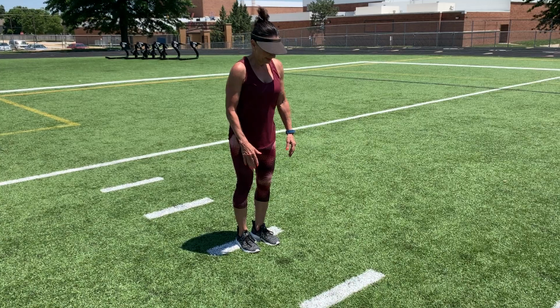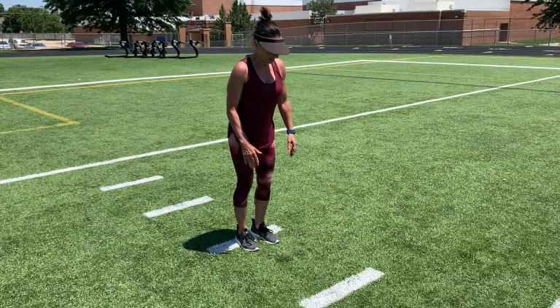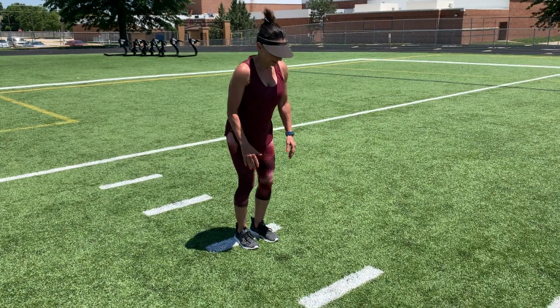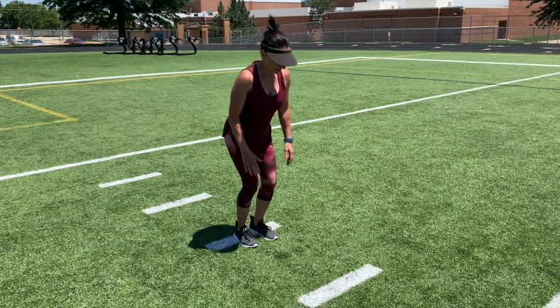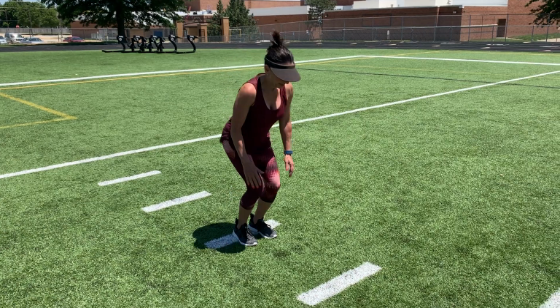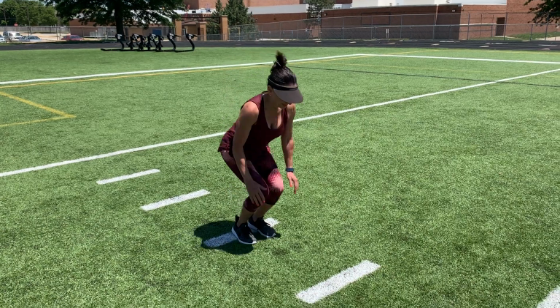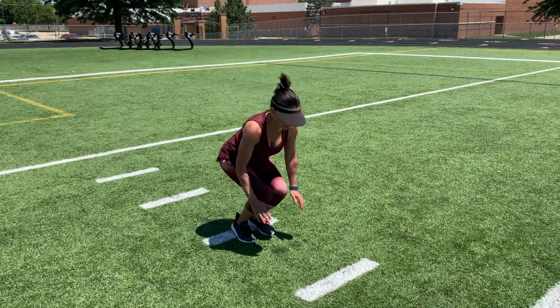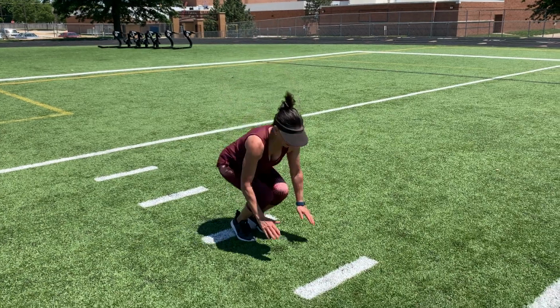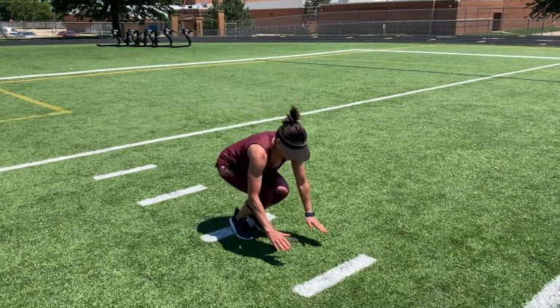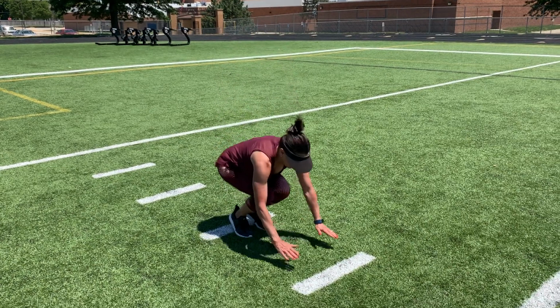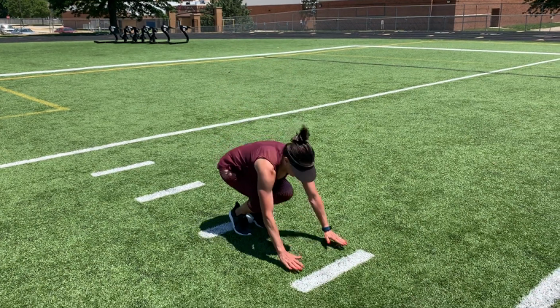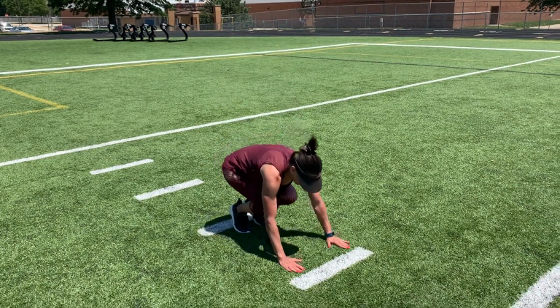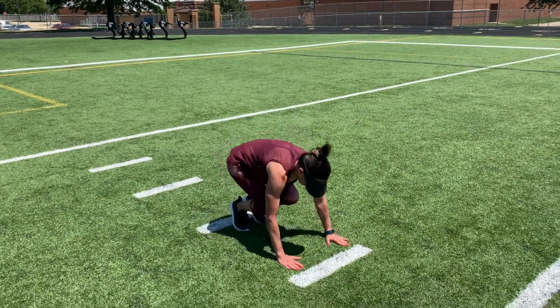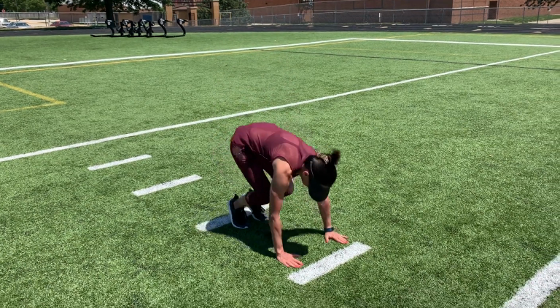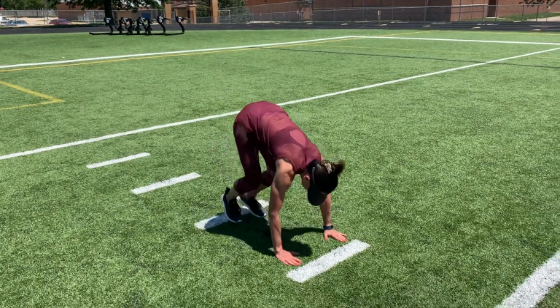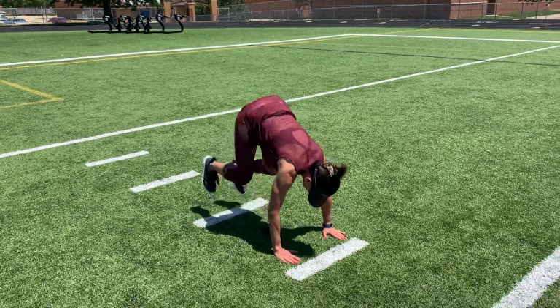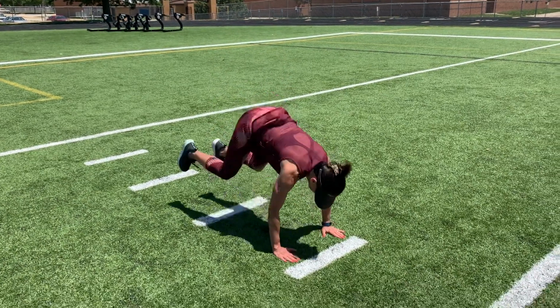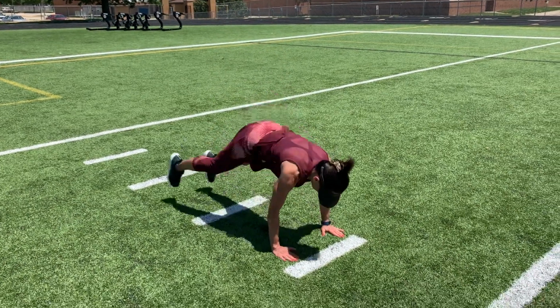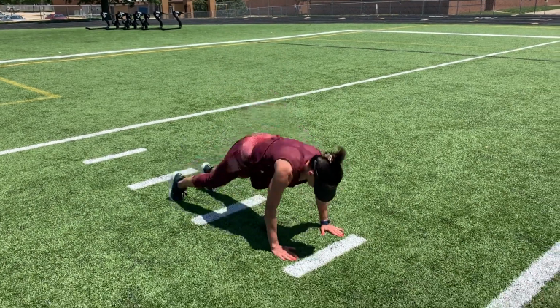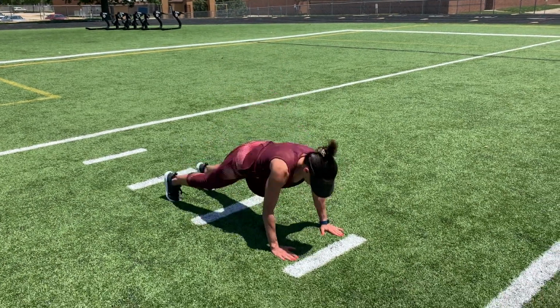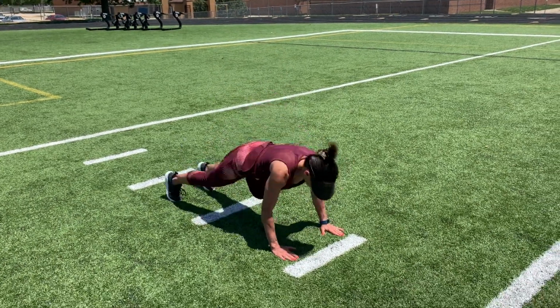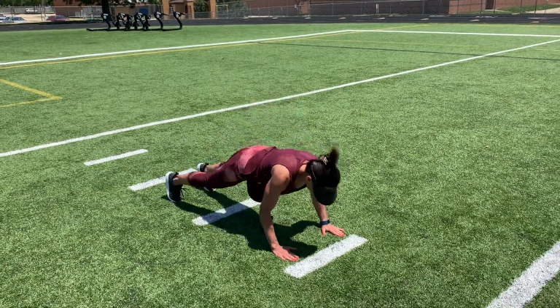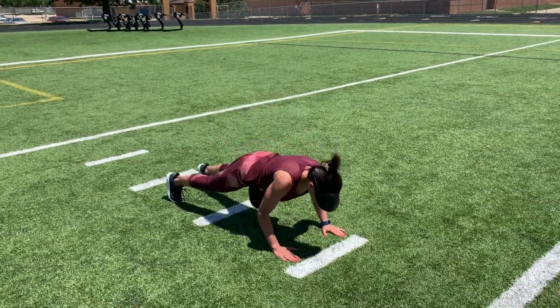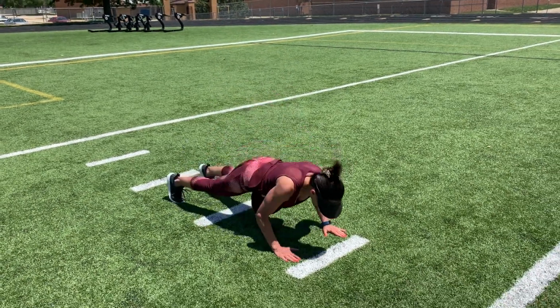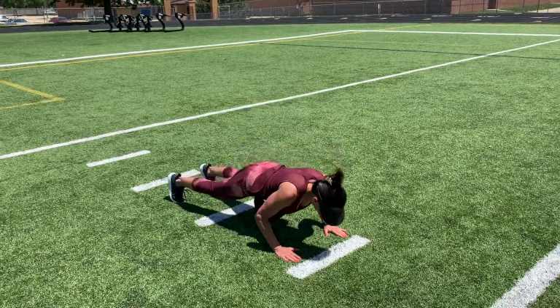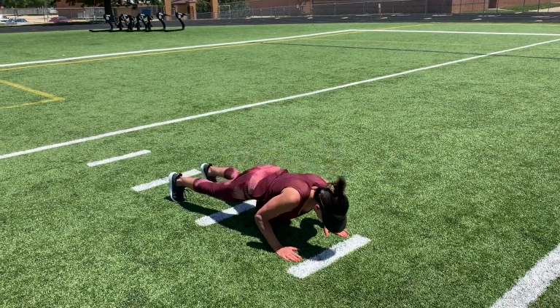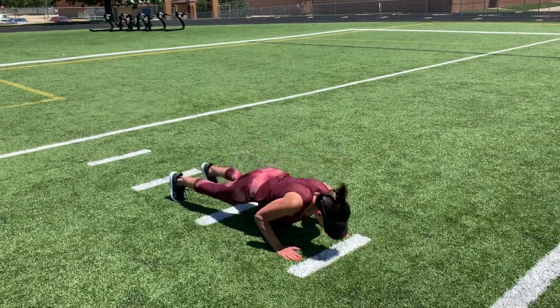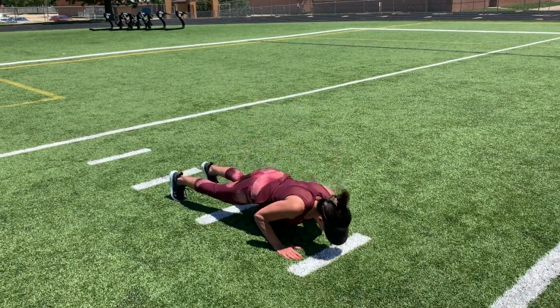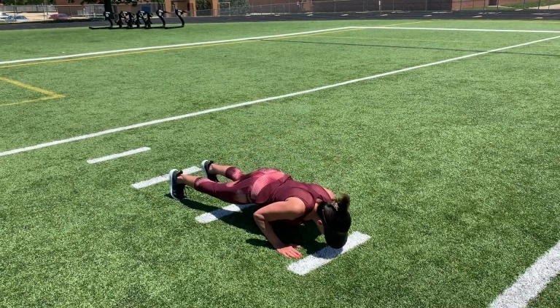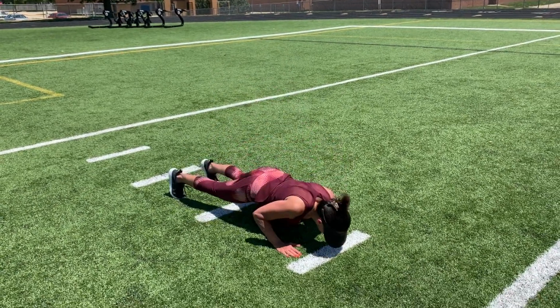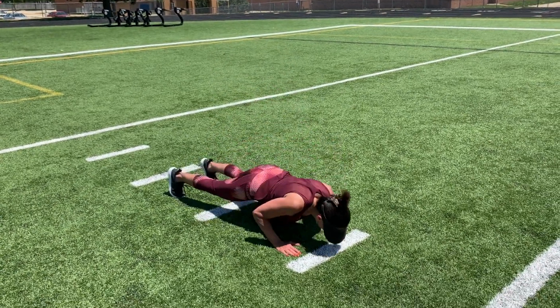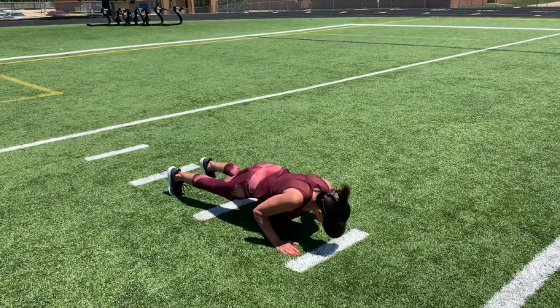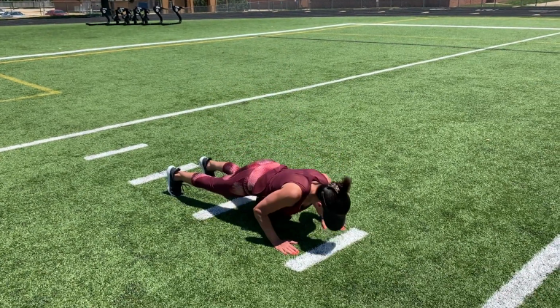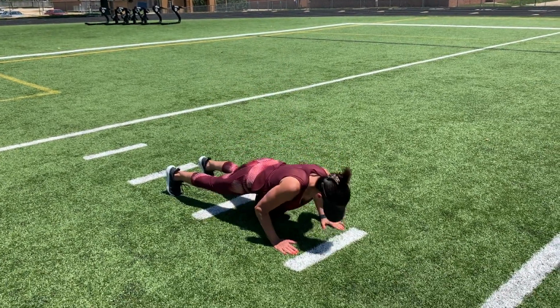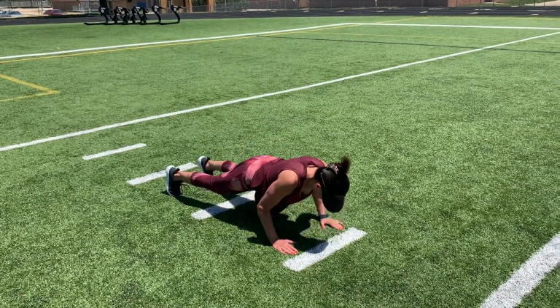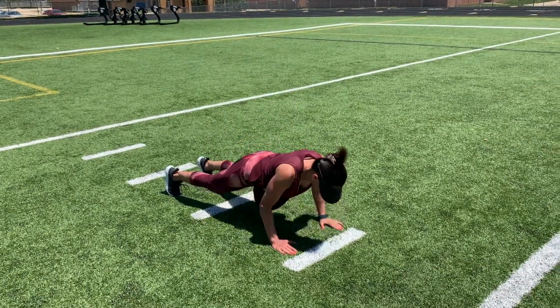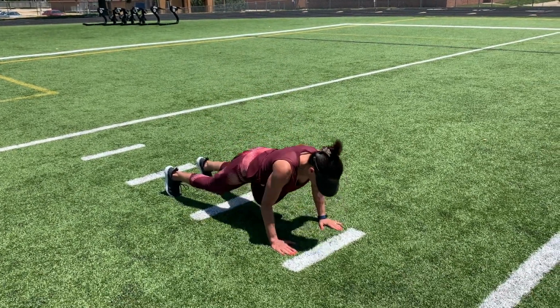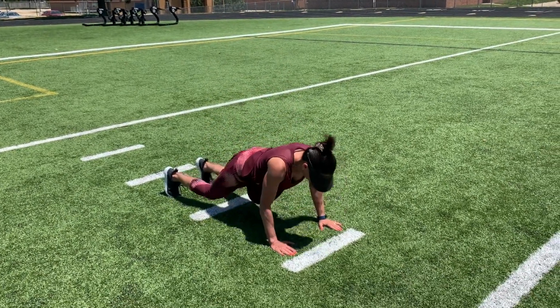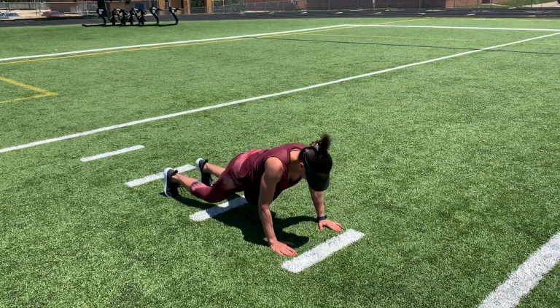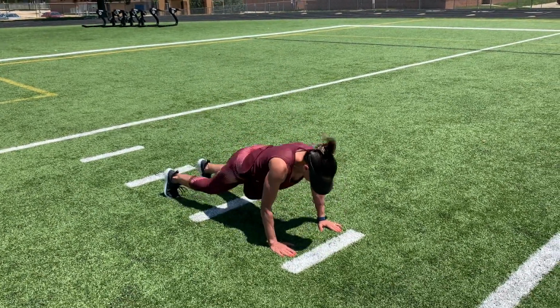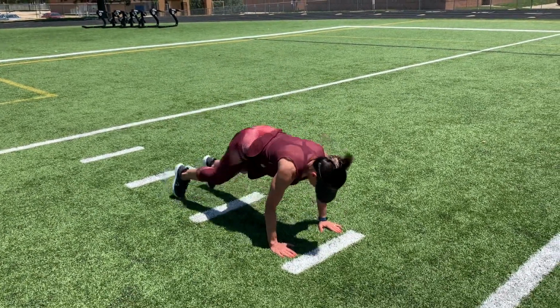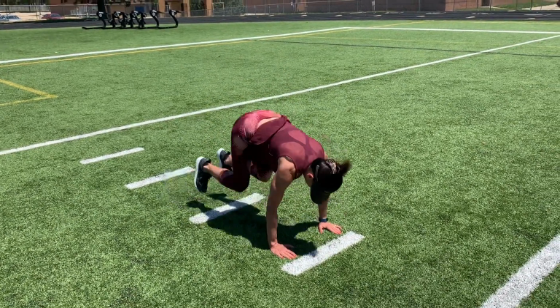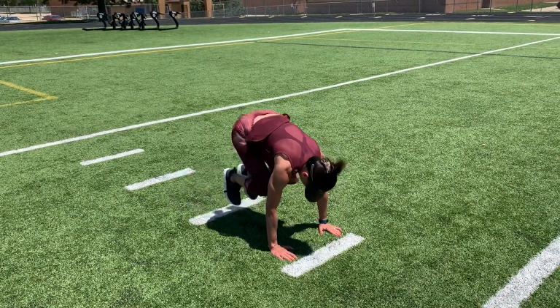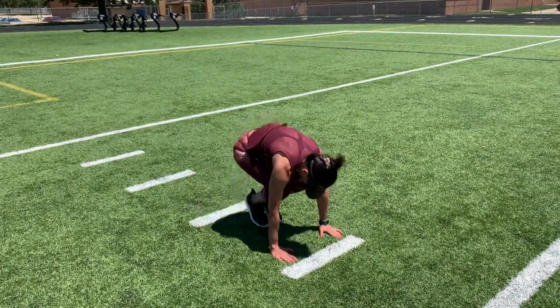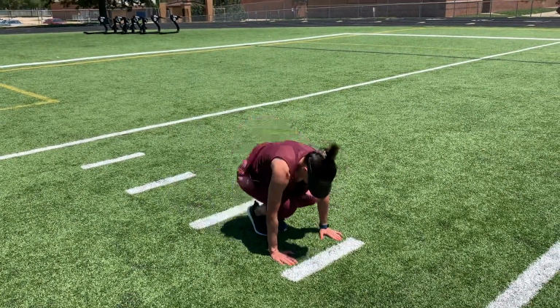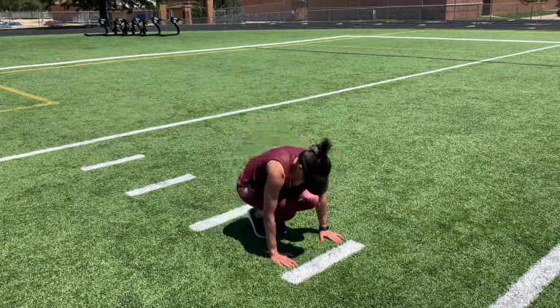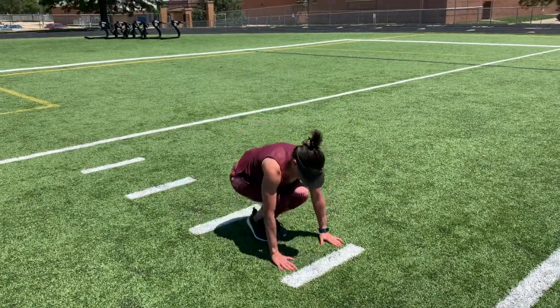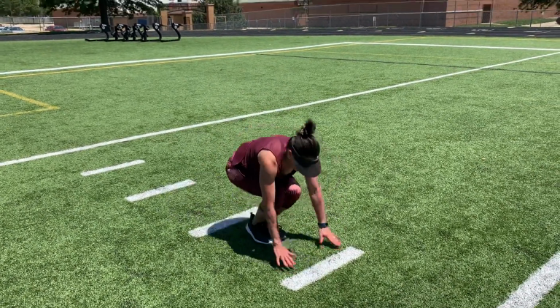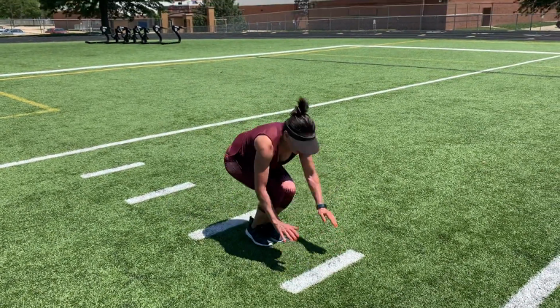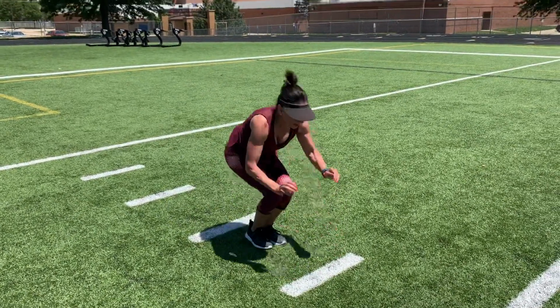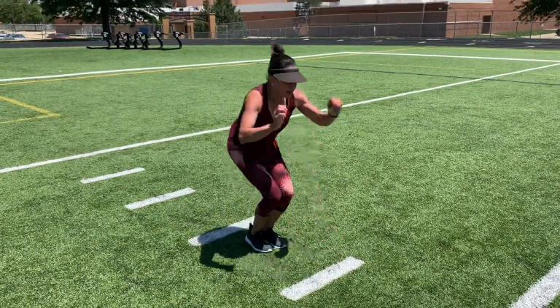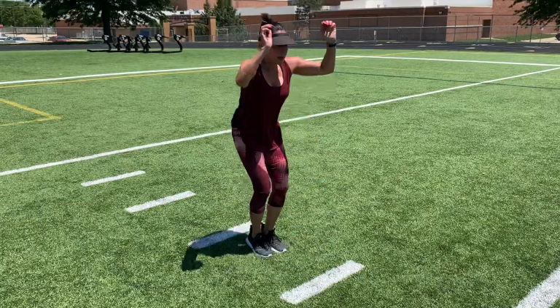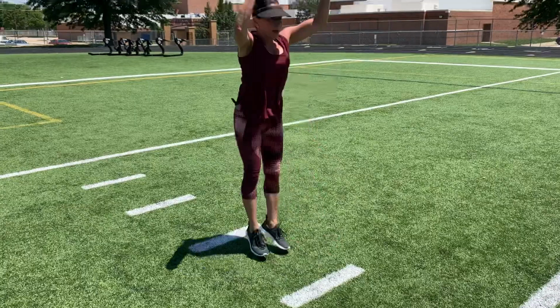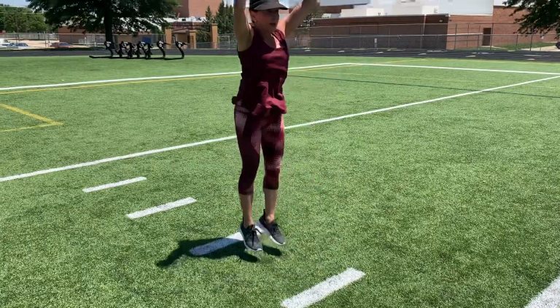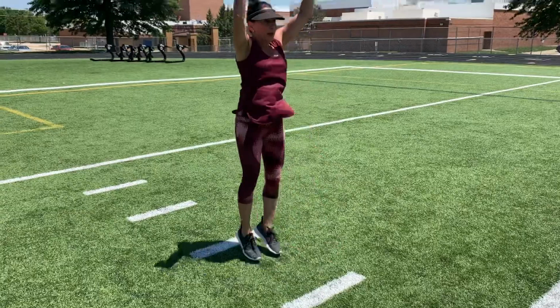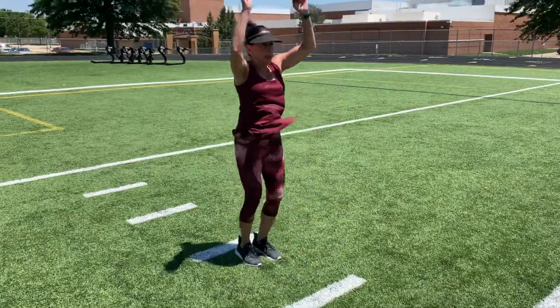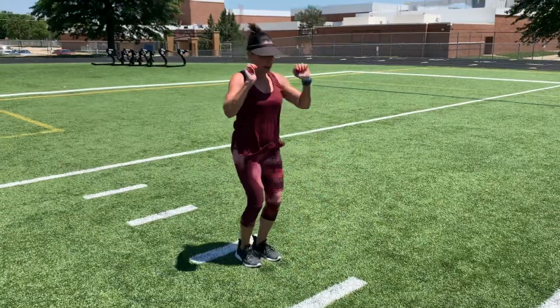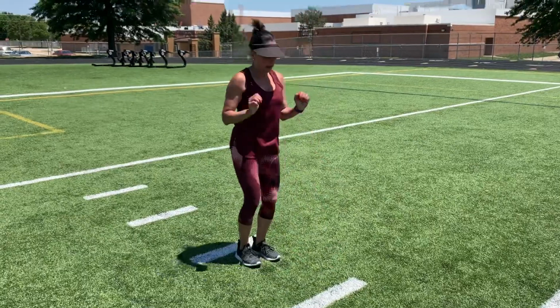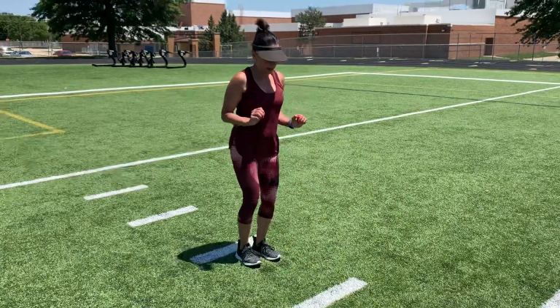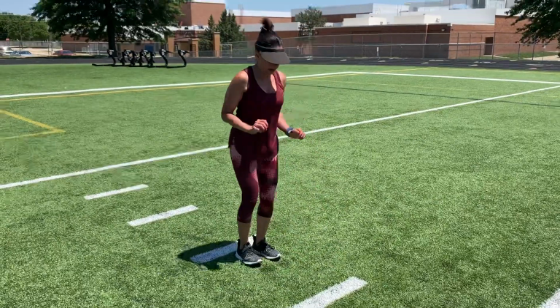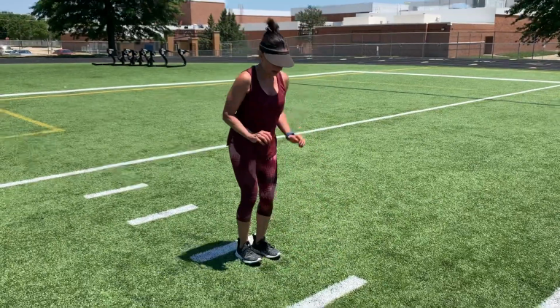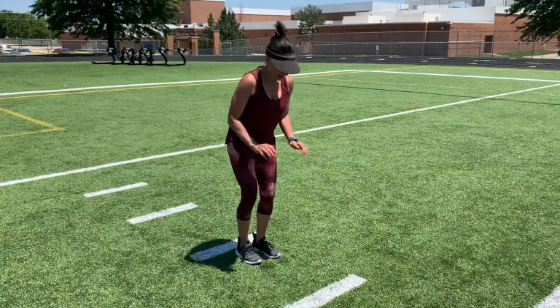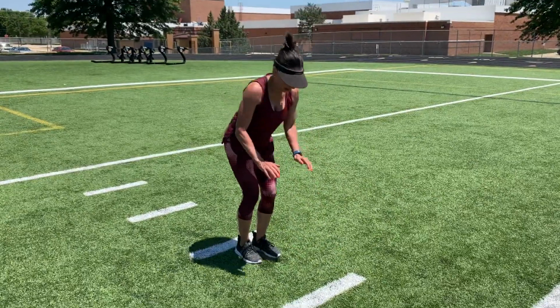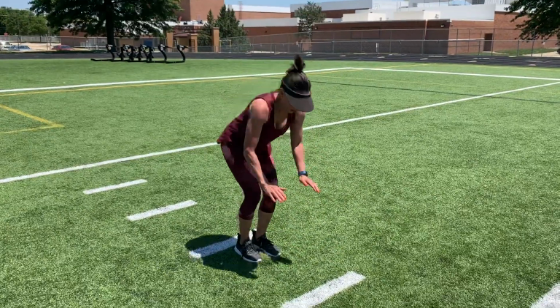All right, so we have the advanced level — we're gonna add a little push-up in here, and we're gonna jump up.